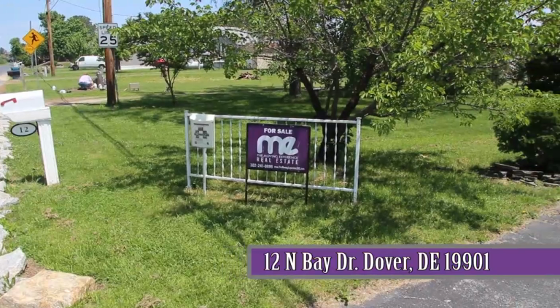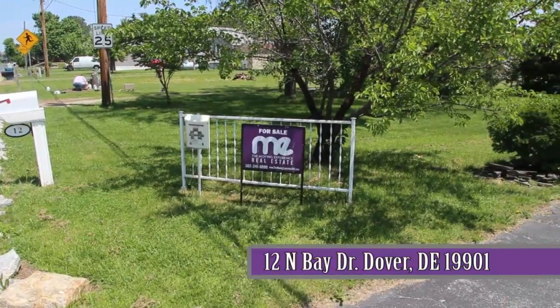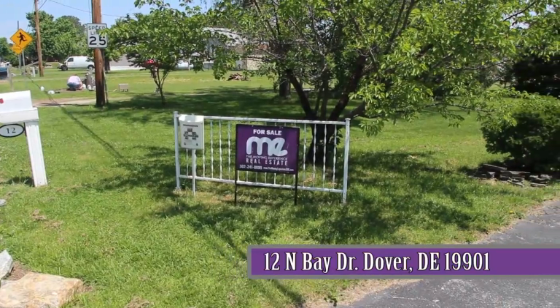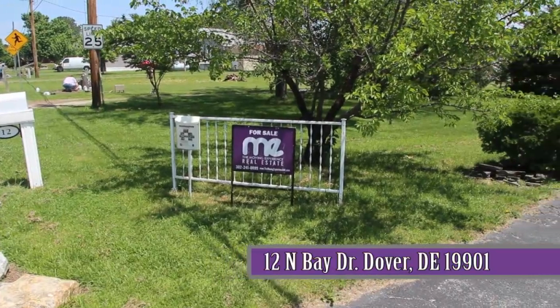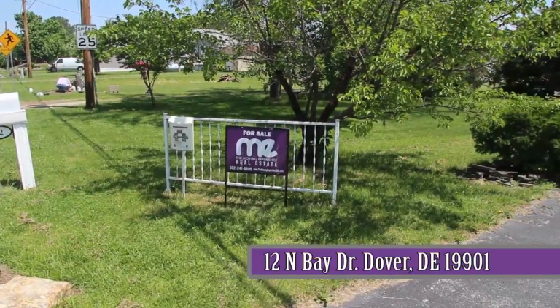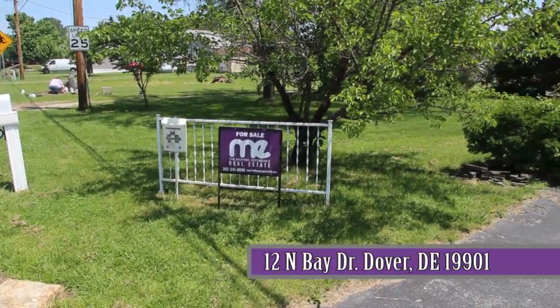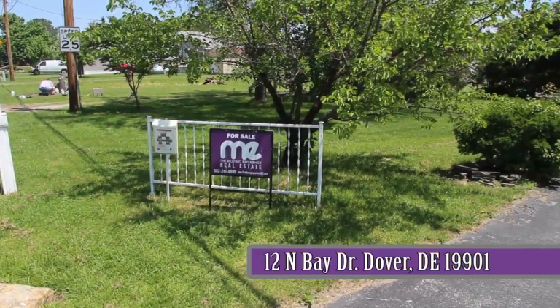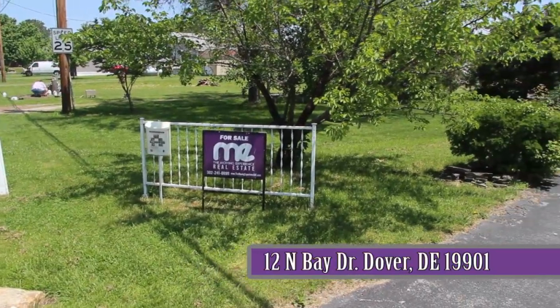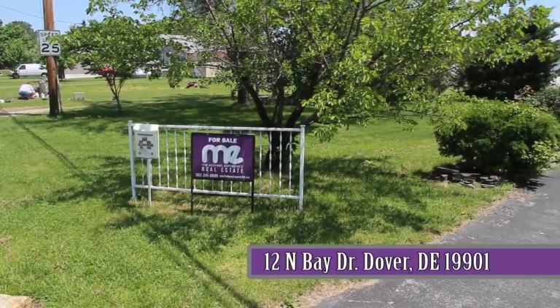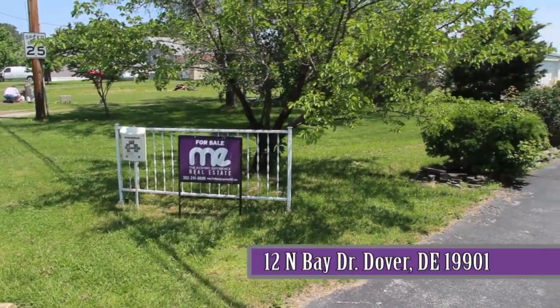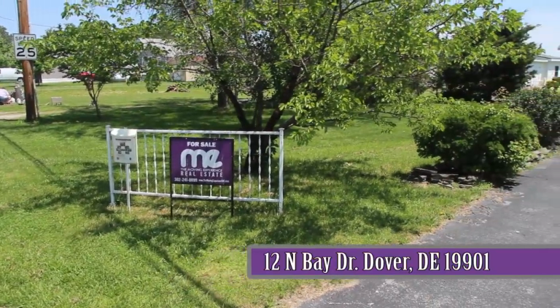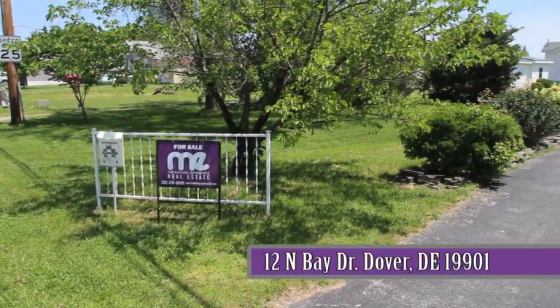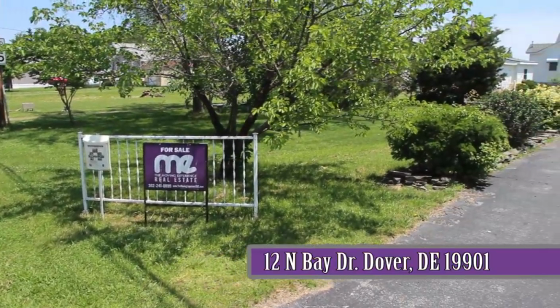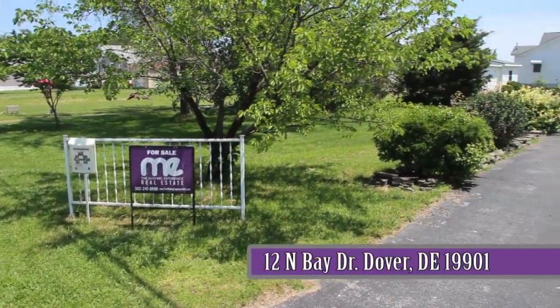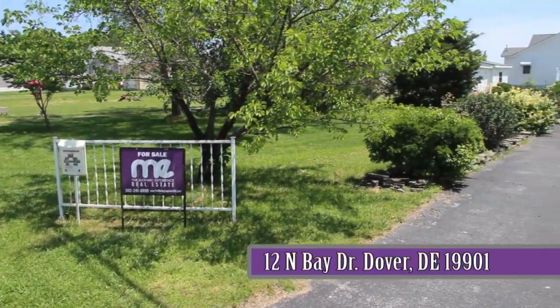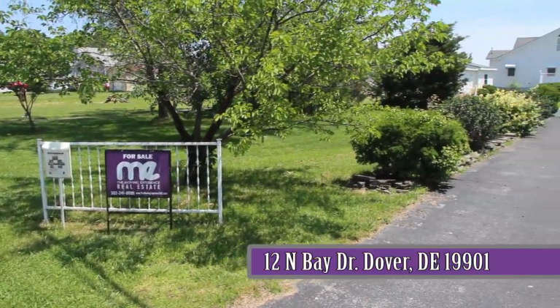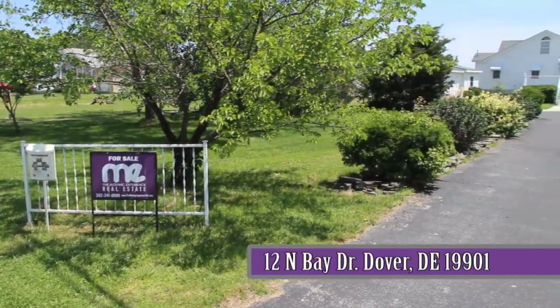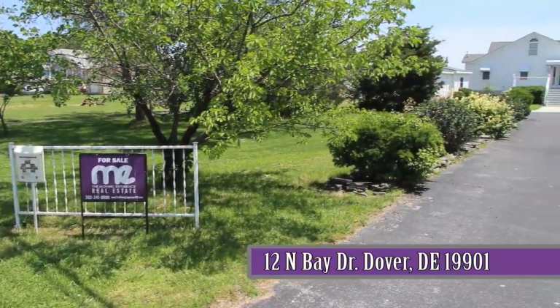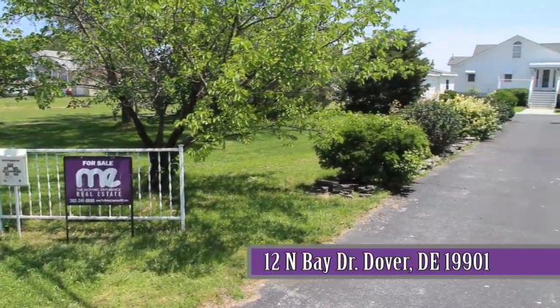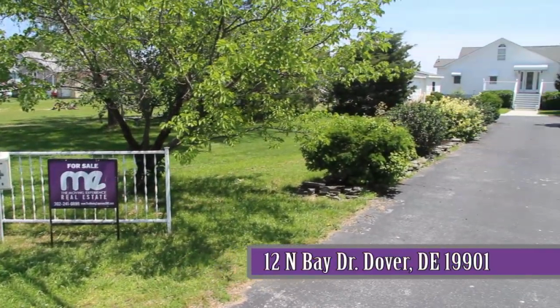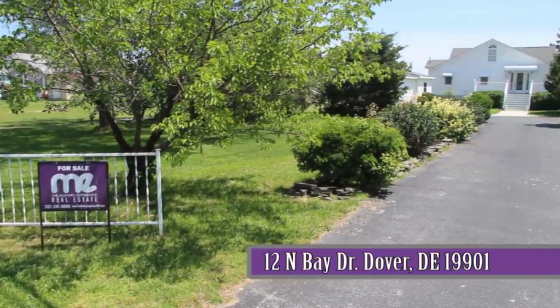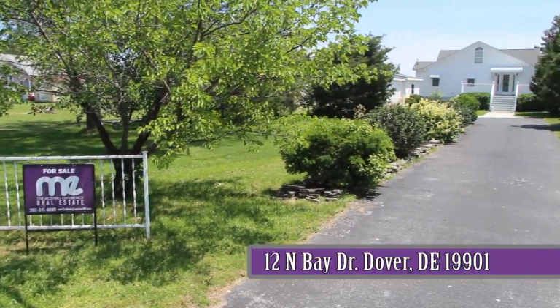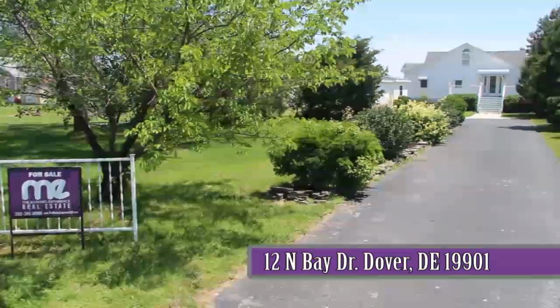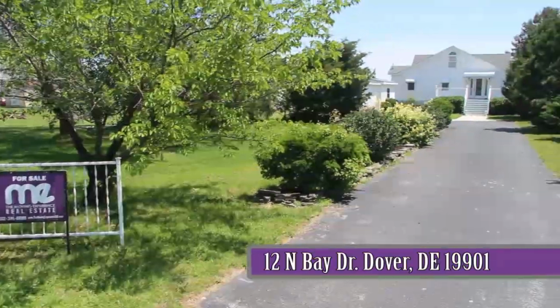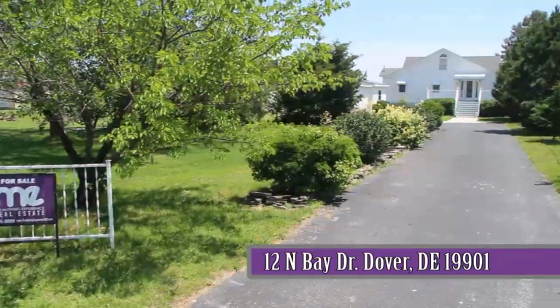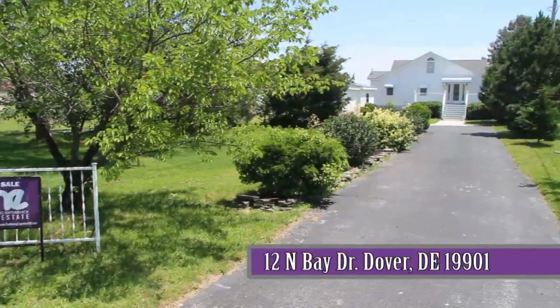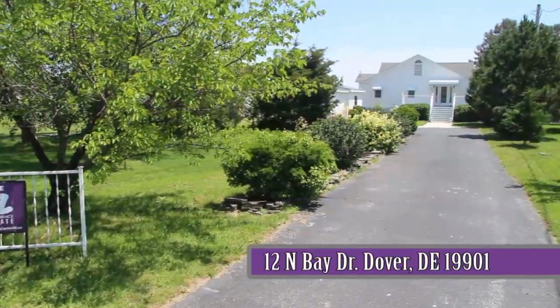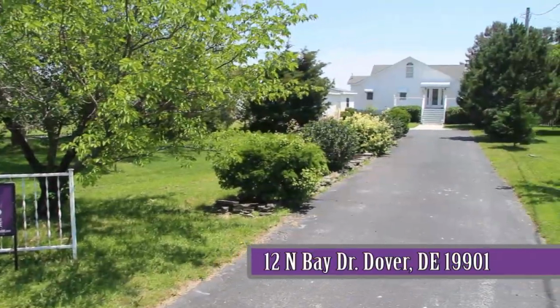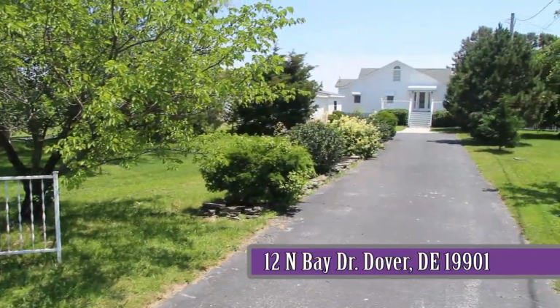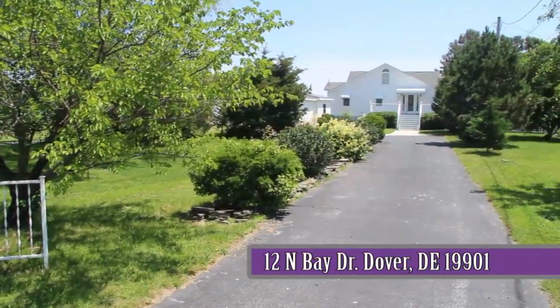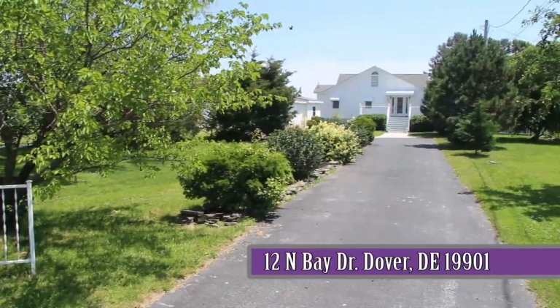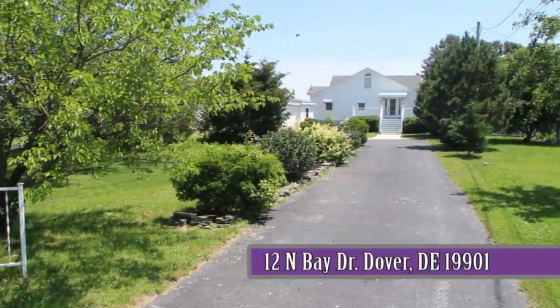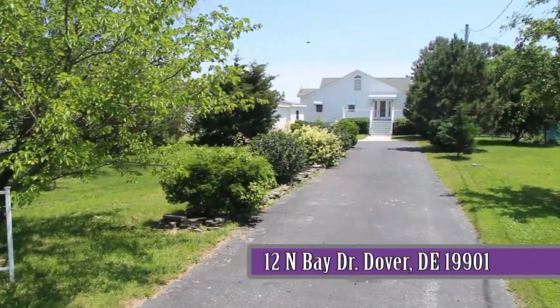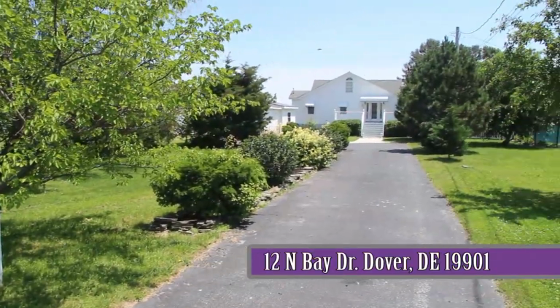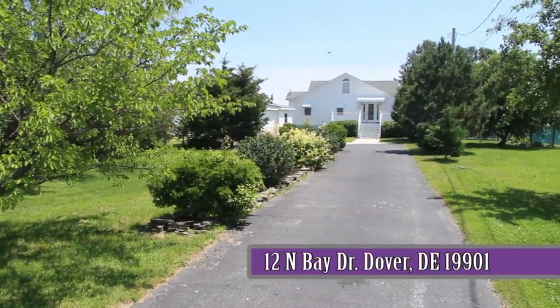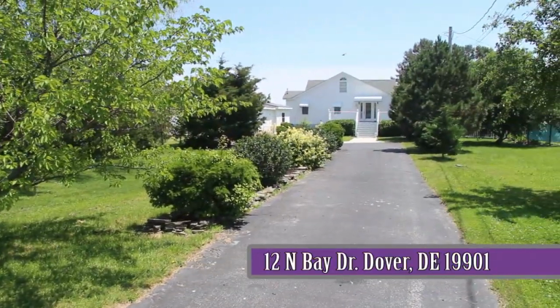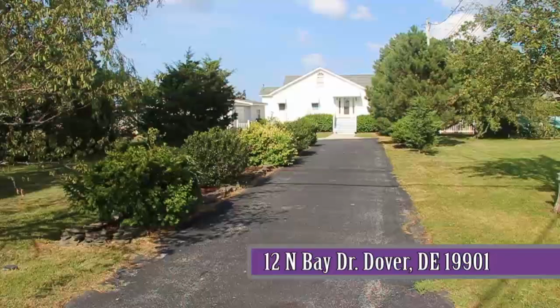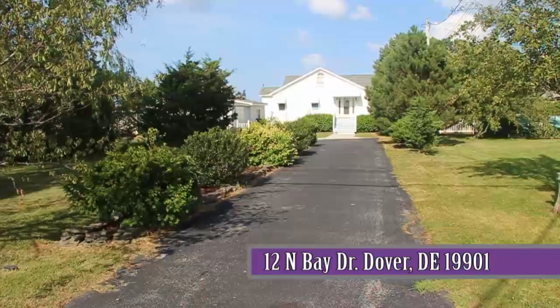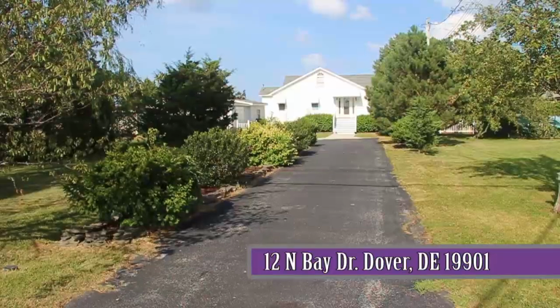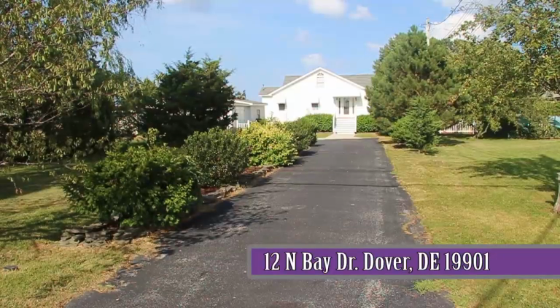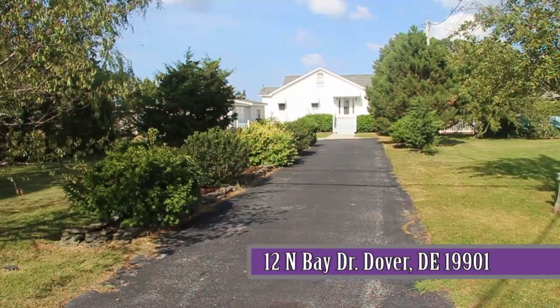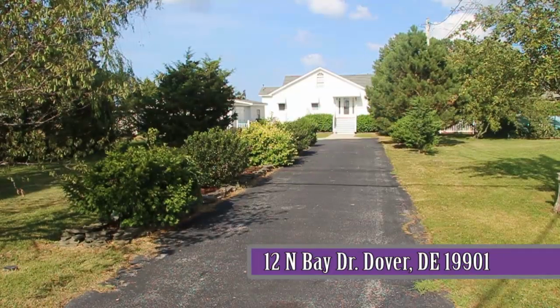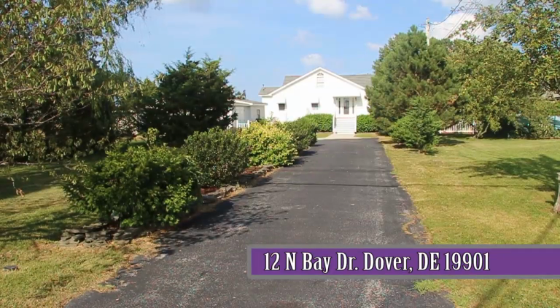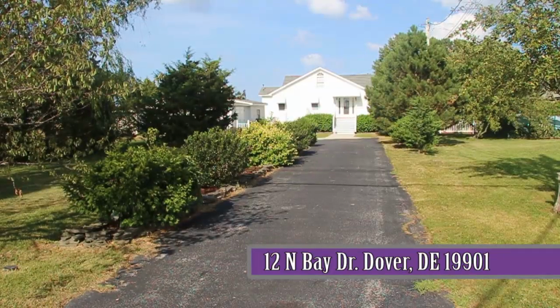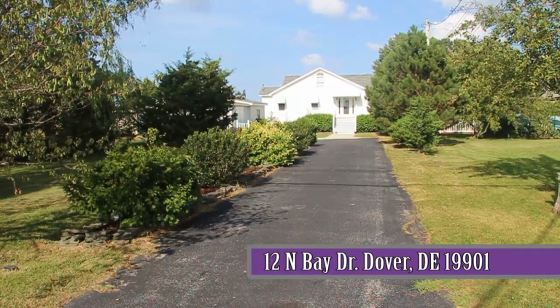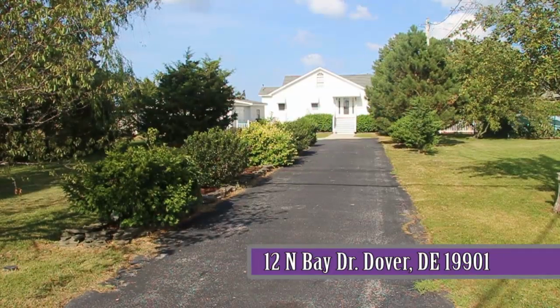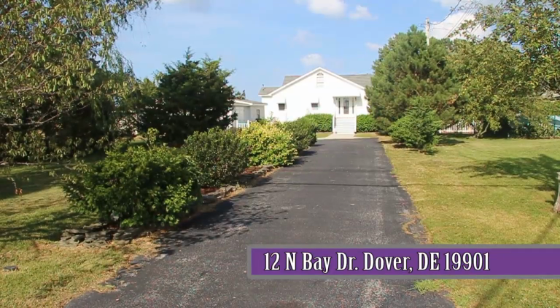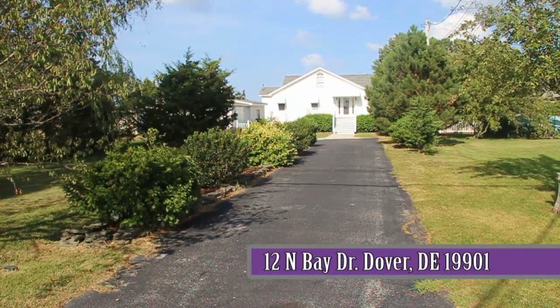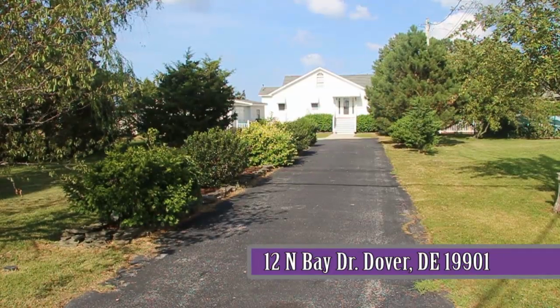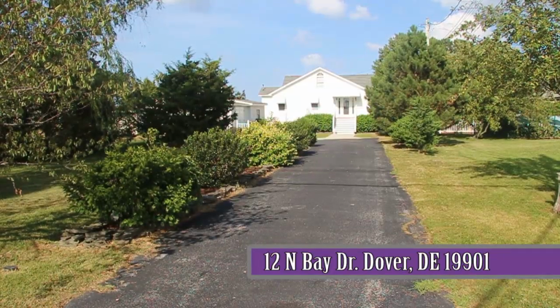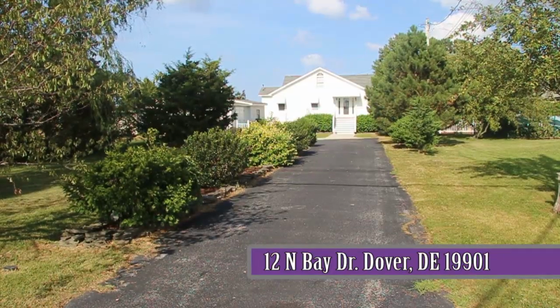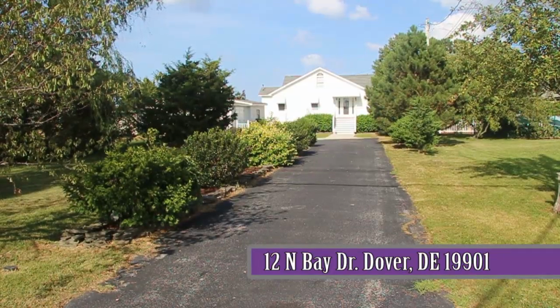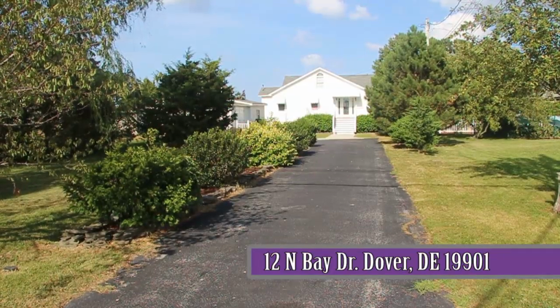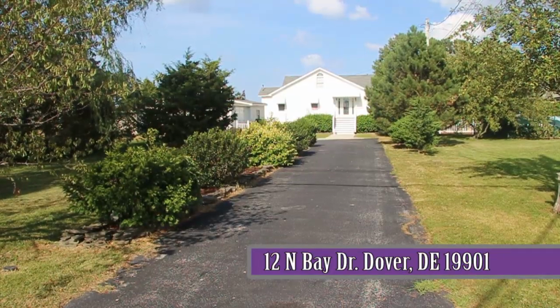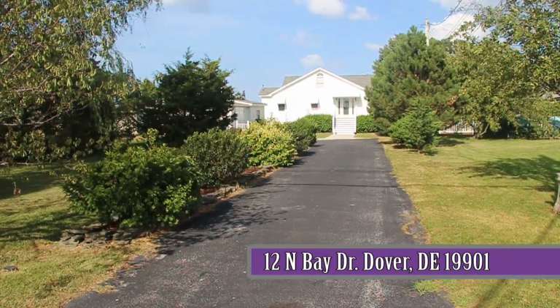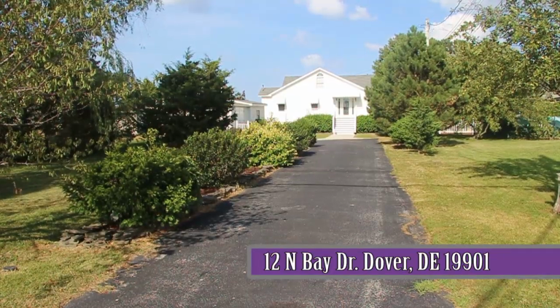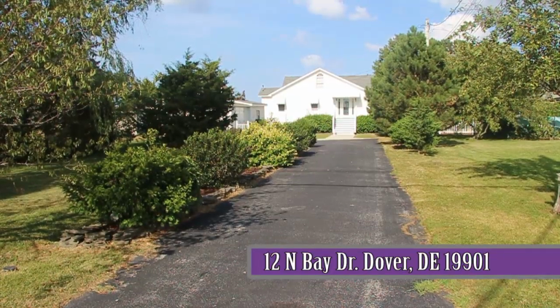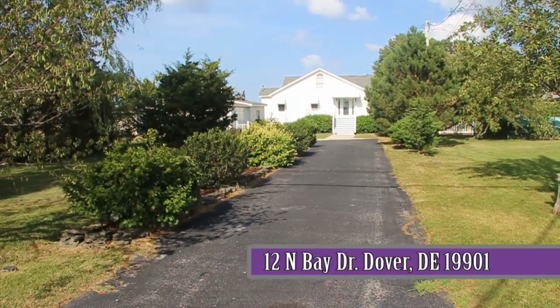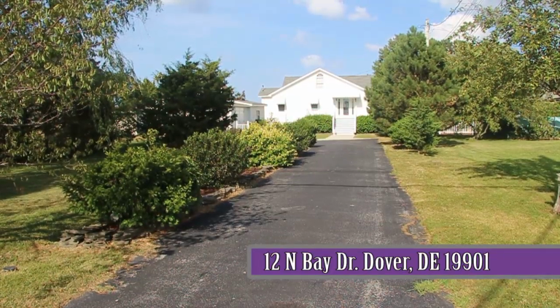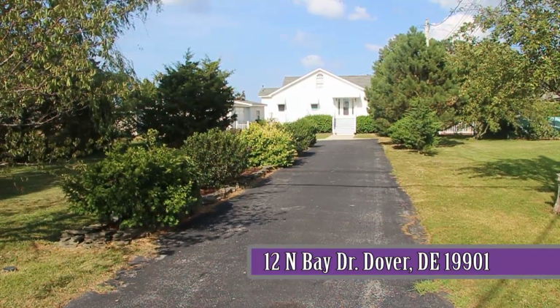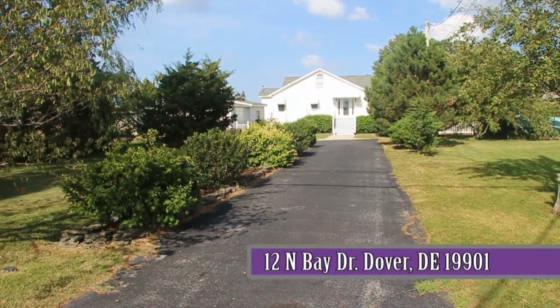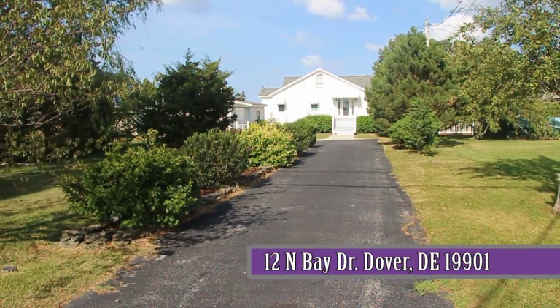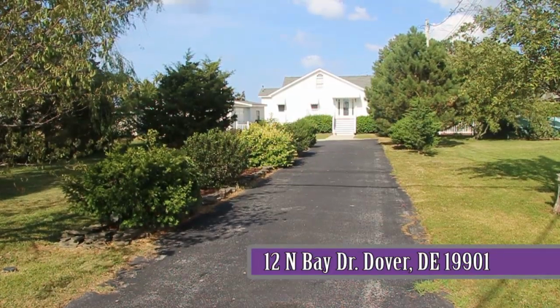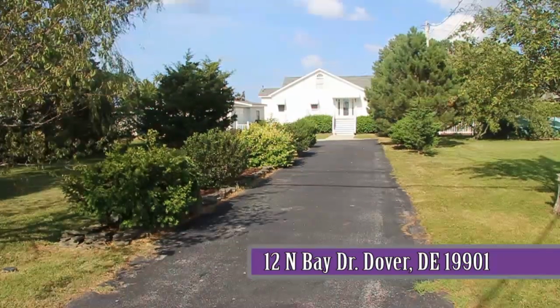The Moving Experience Real Estate Company welcomes you to 12 North Bay Drive in Kids Hummock, a beautiful beachfront property.